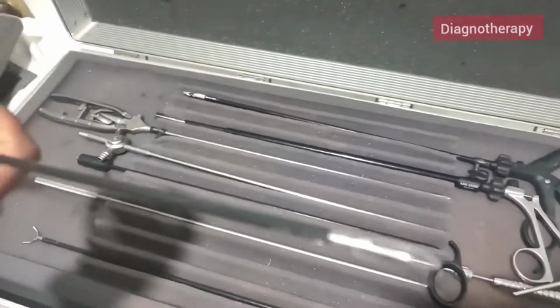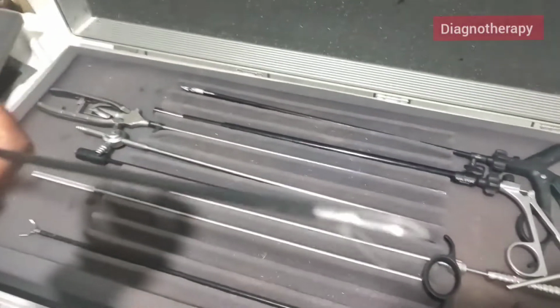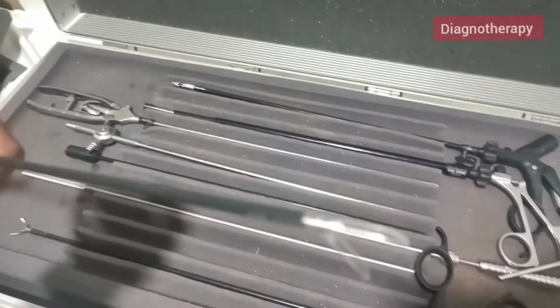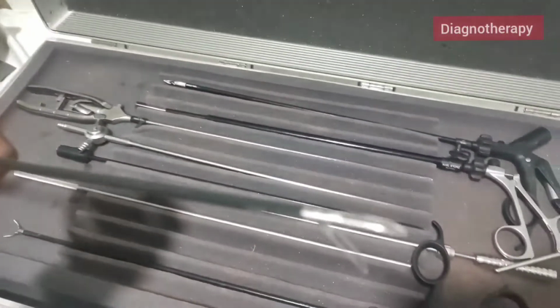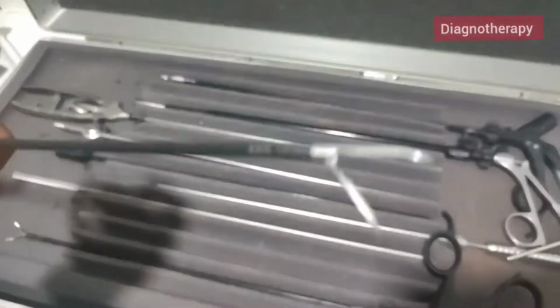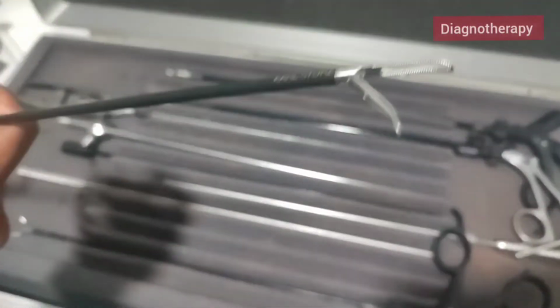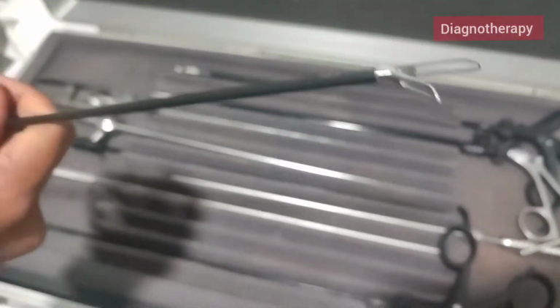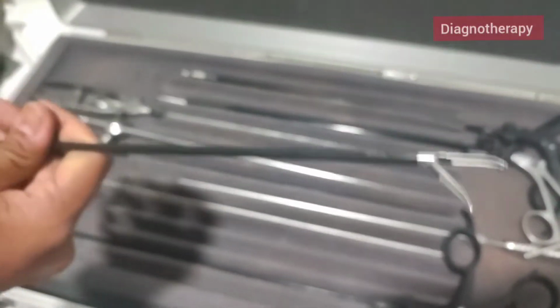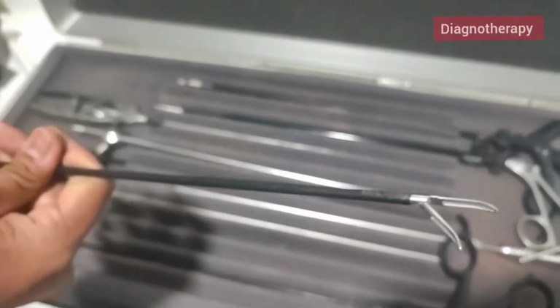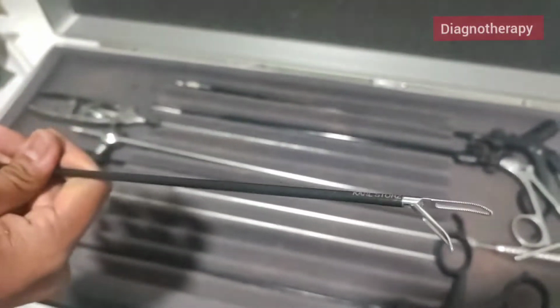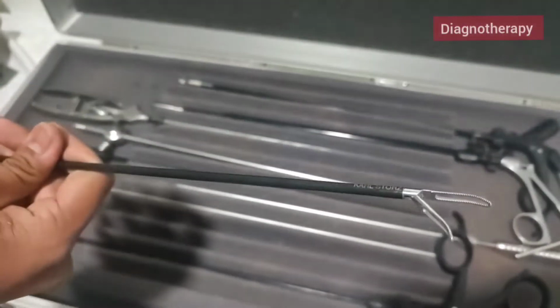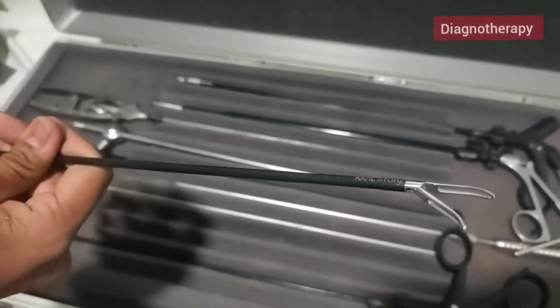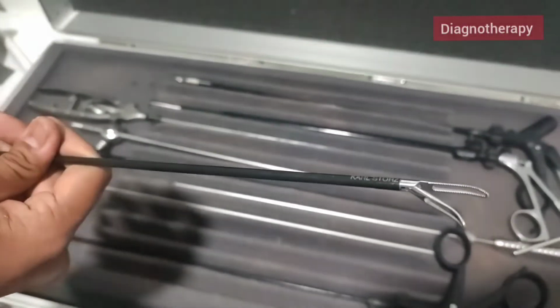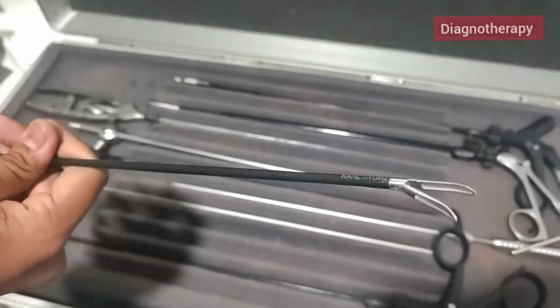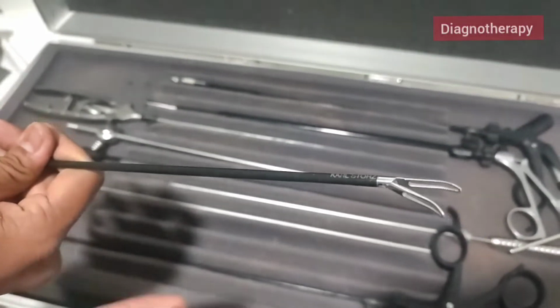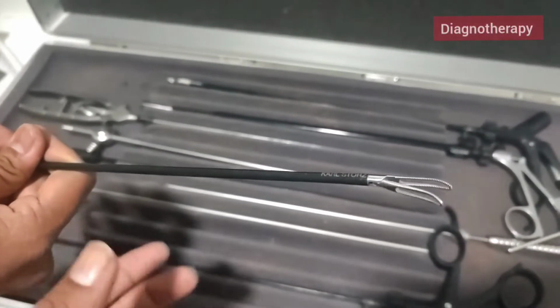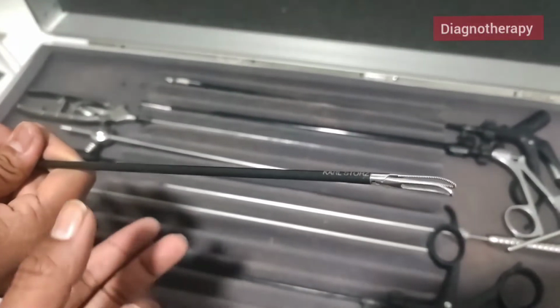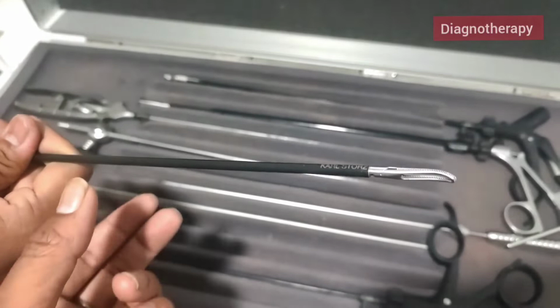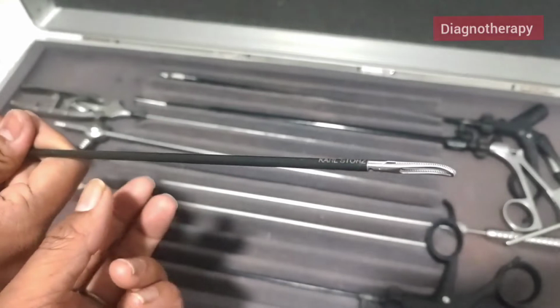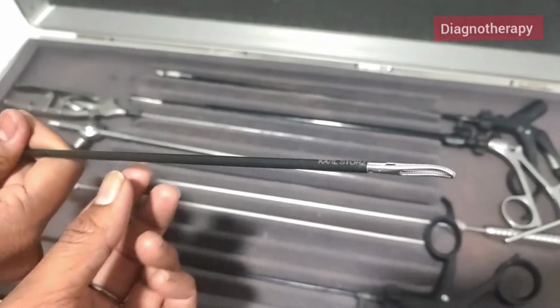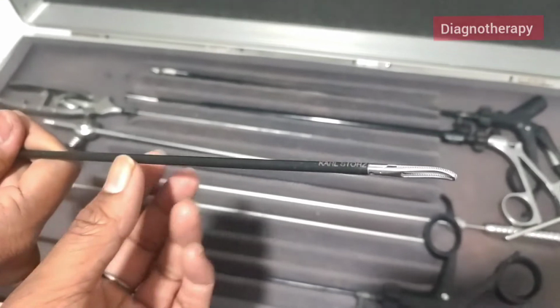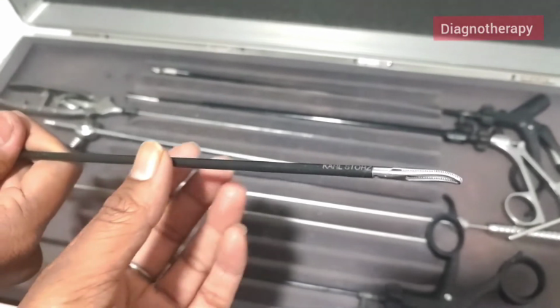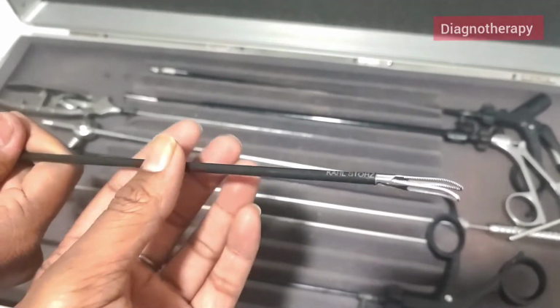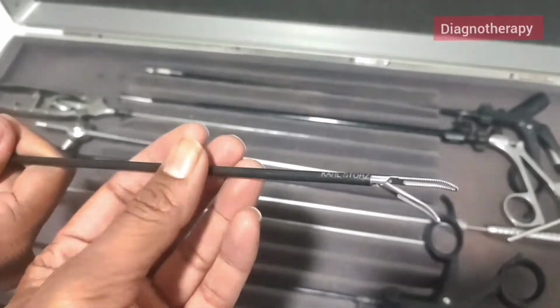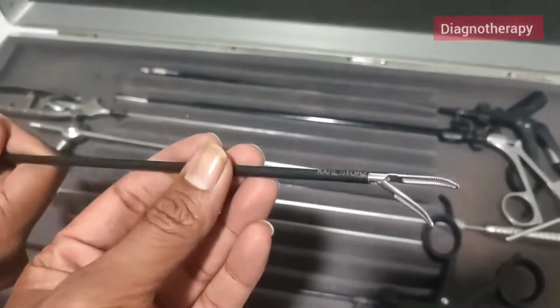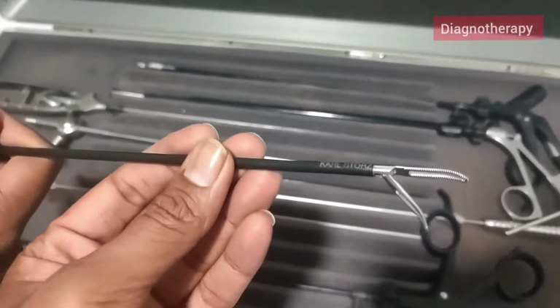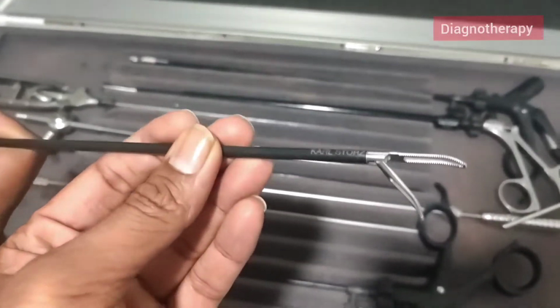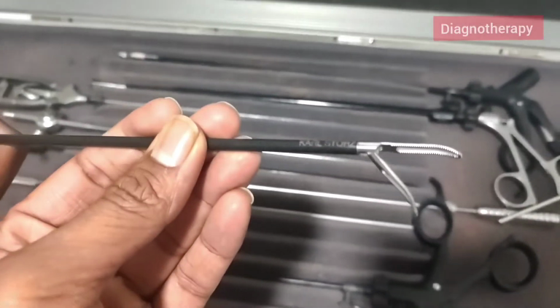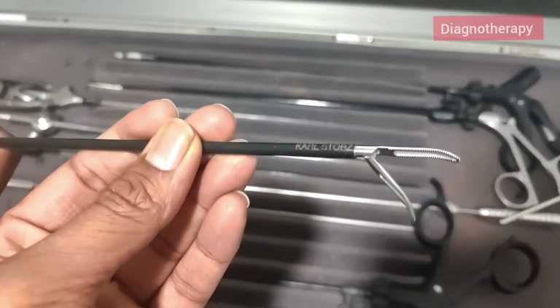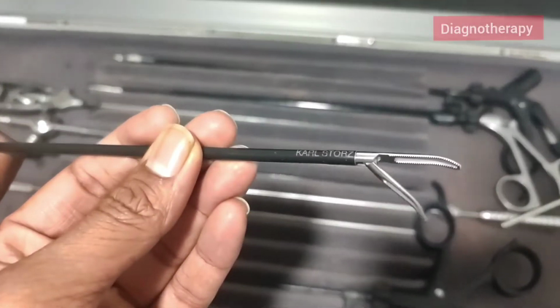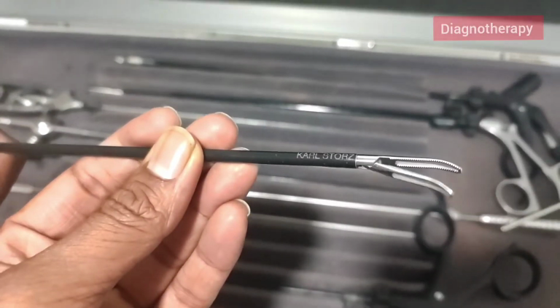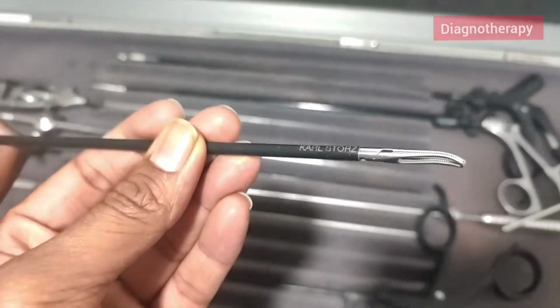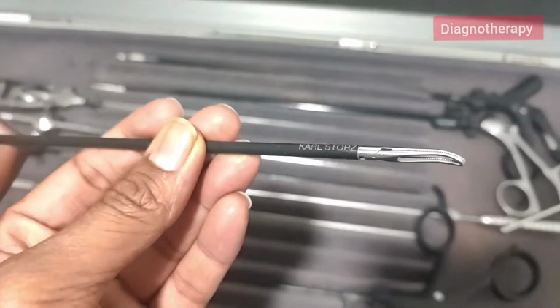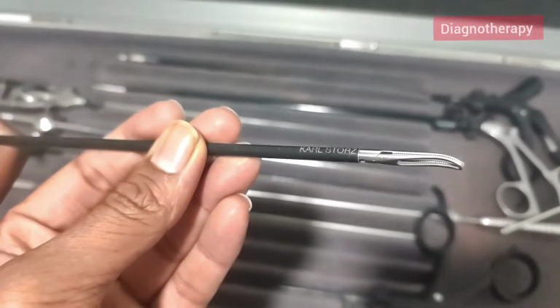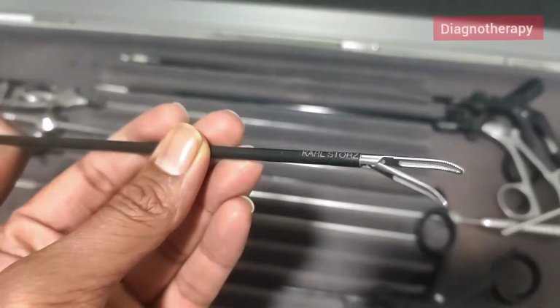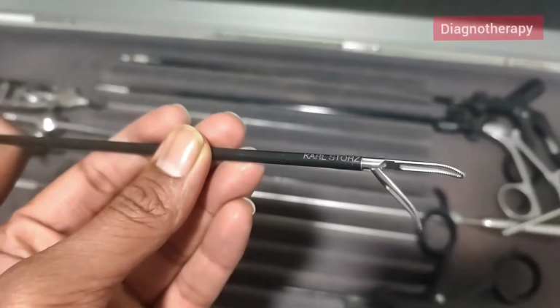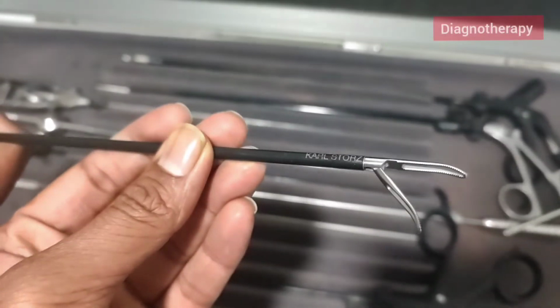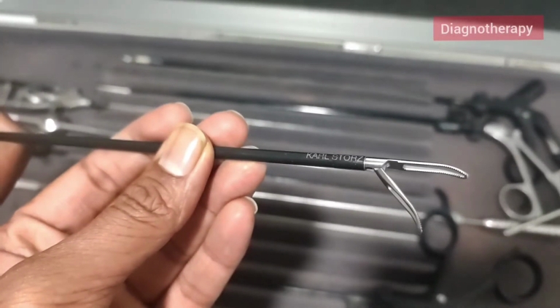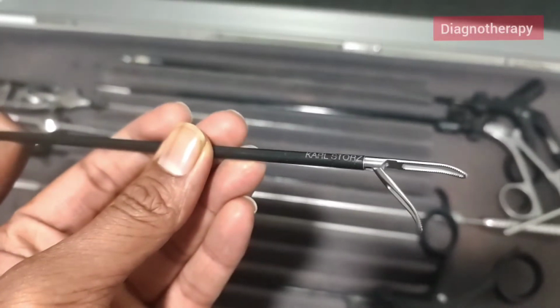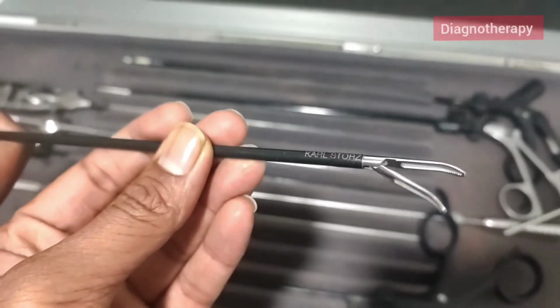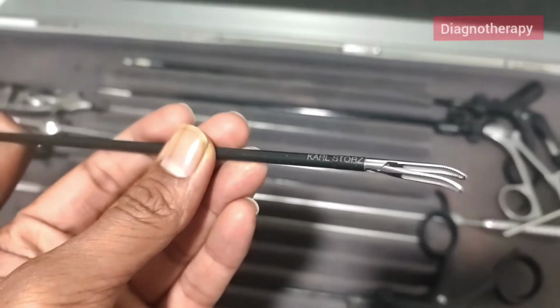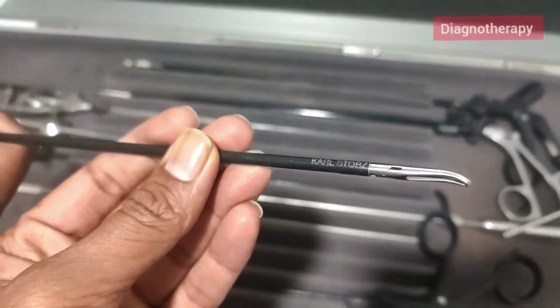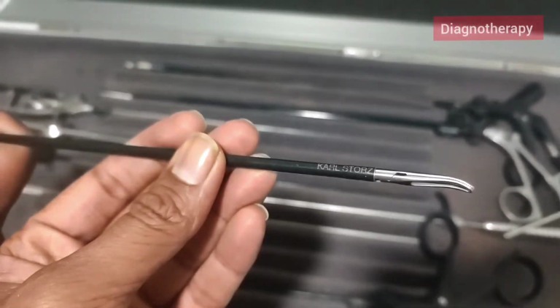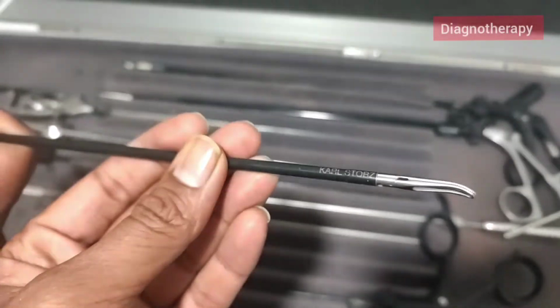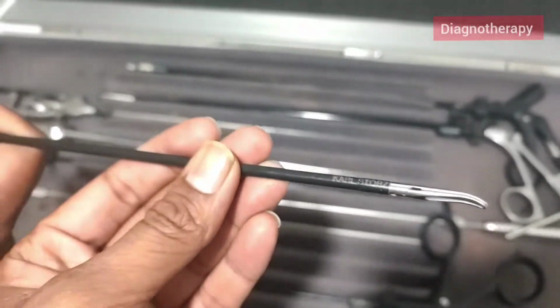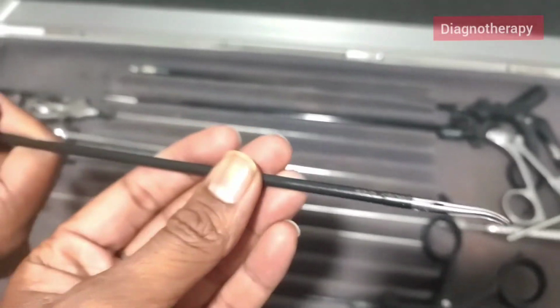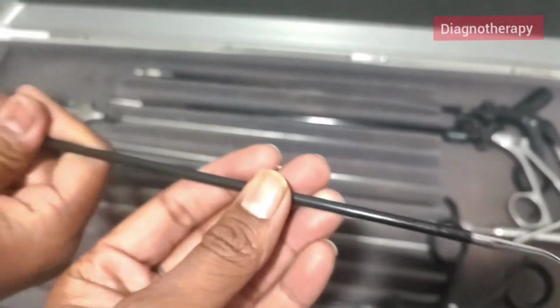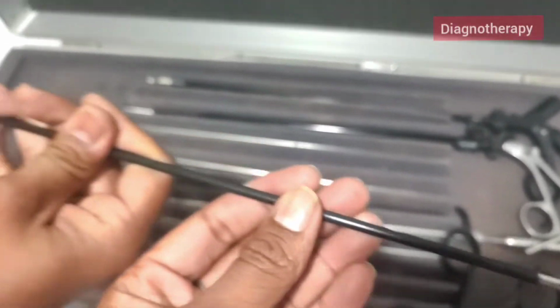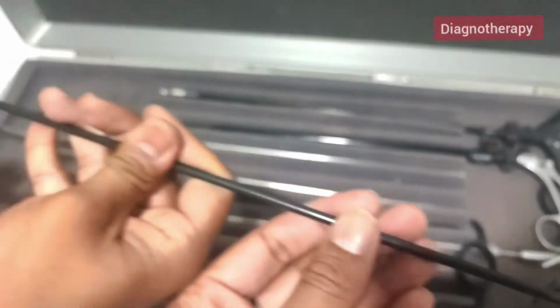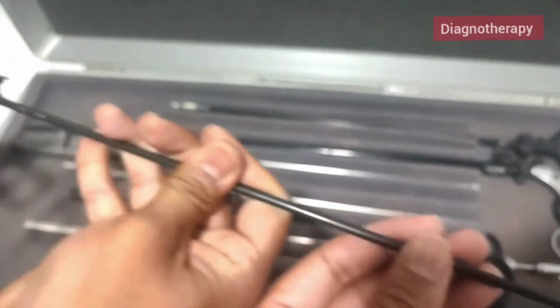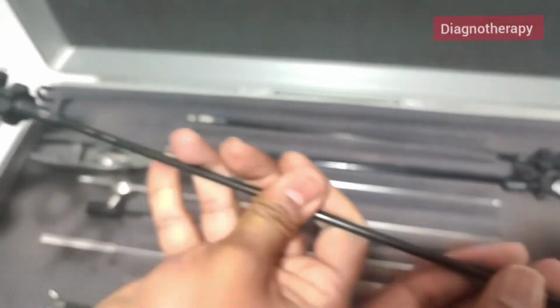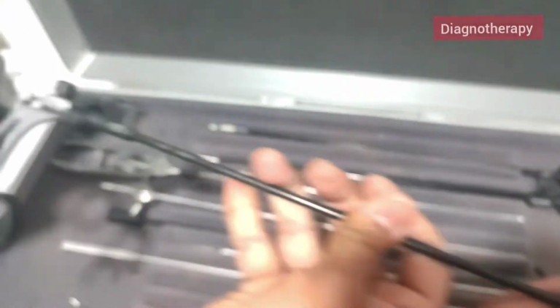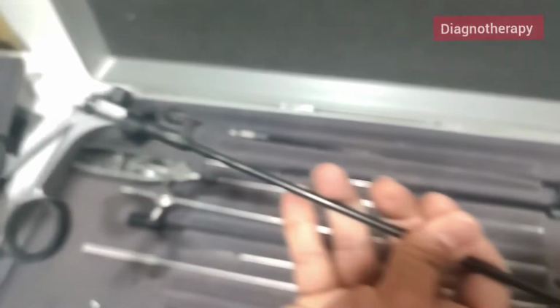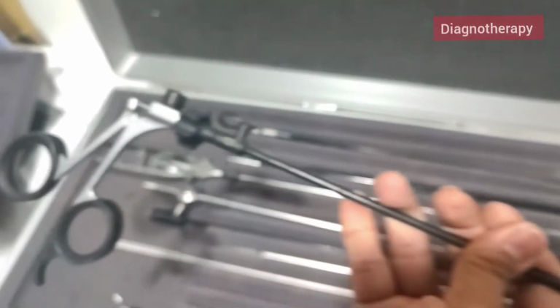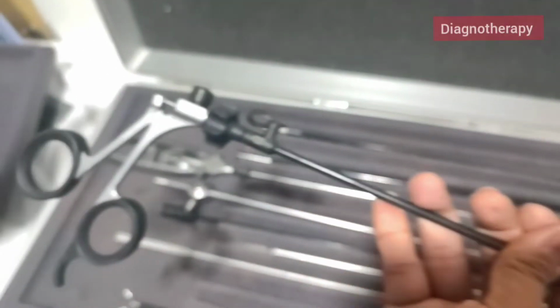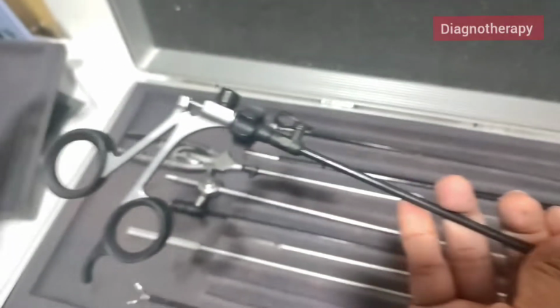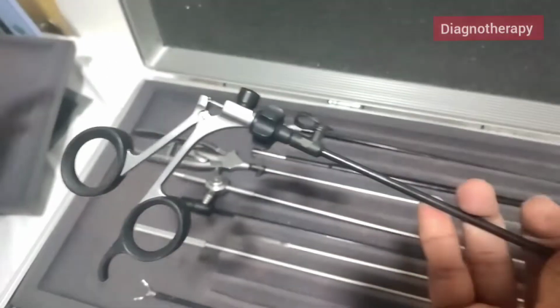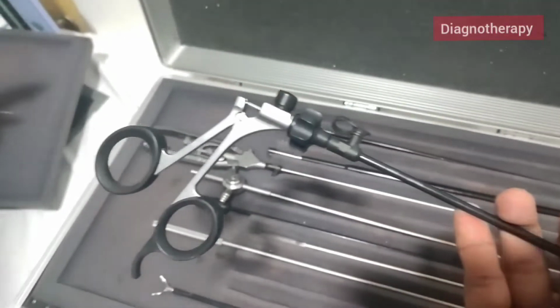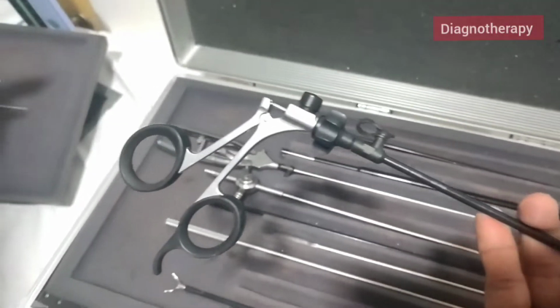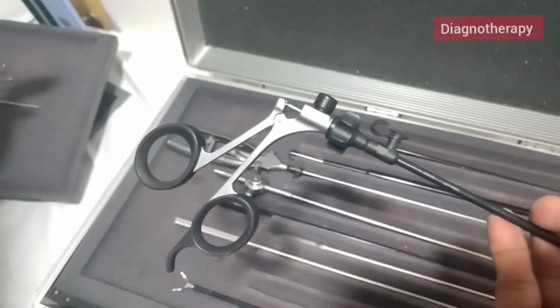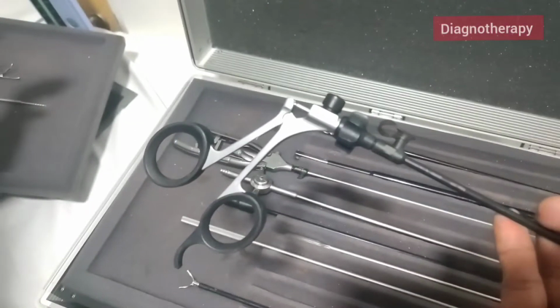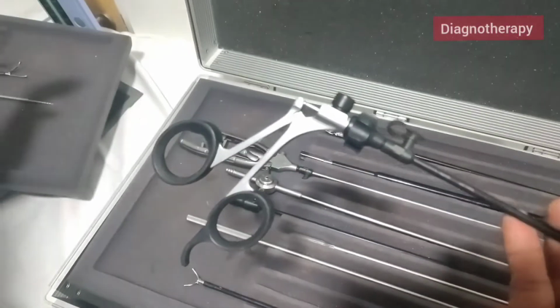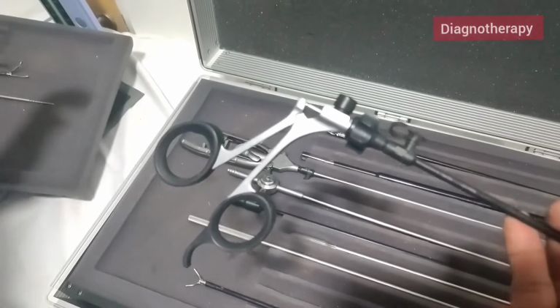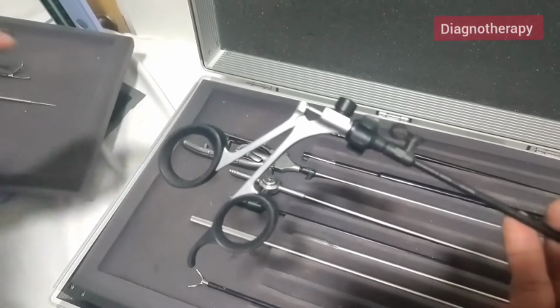Let's call this the Maryland grasper. You can see the front end — it has a metal handle.